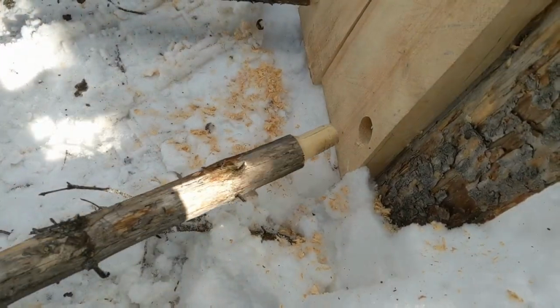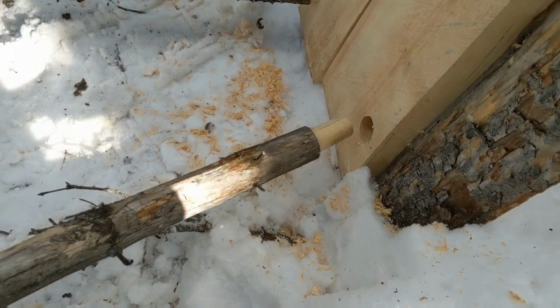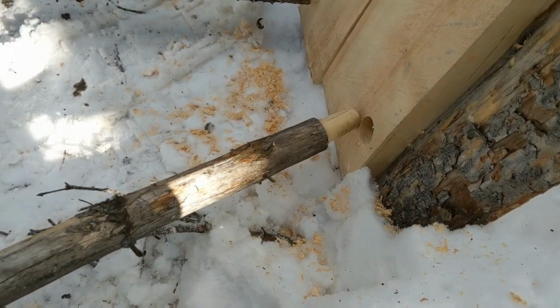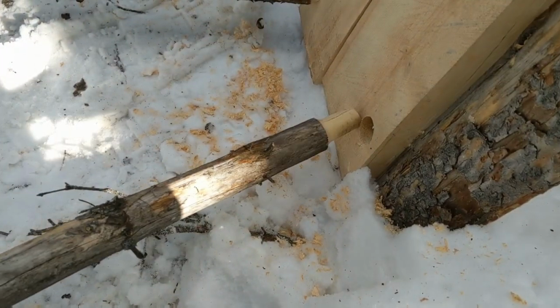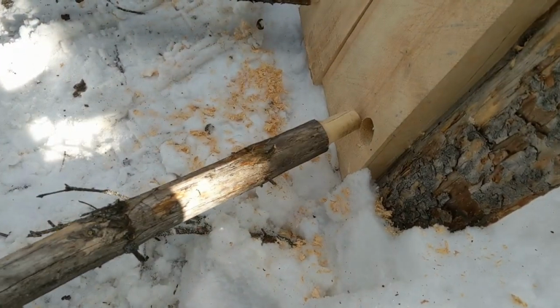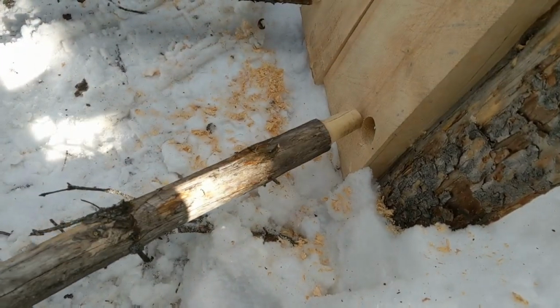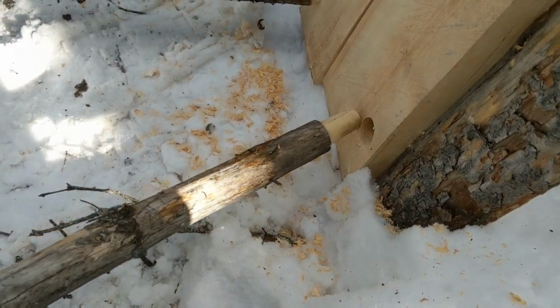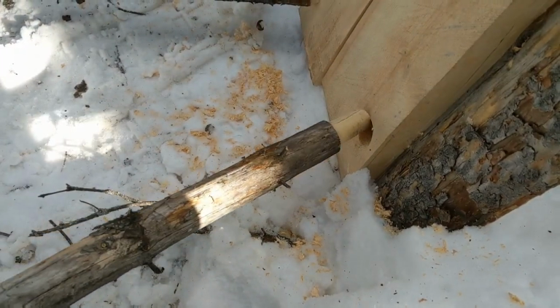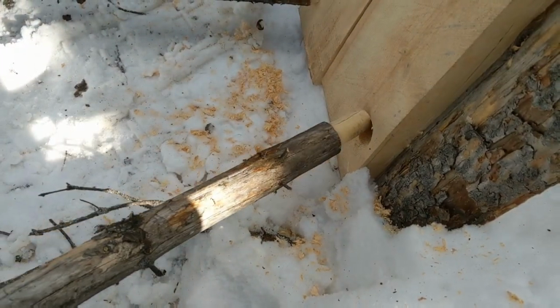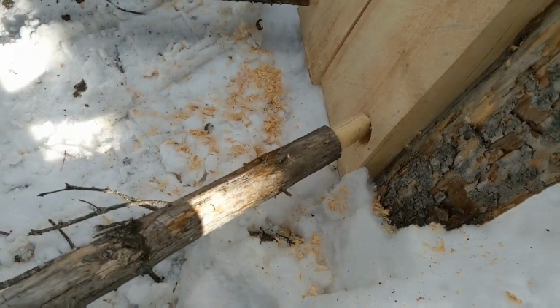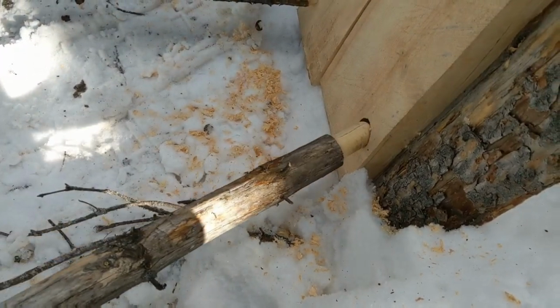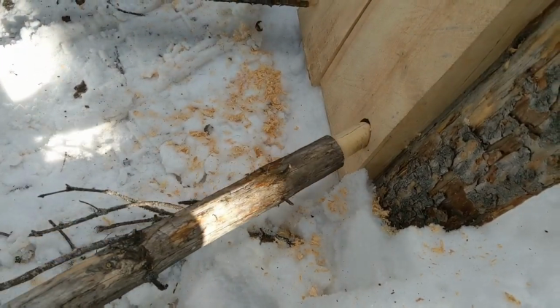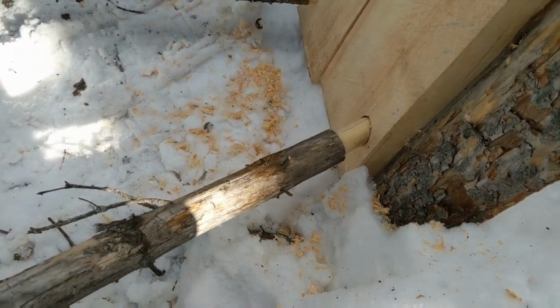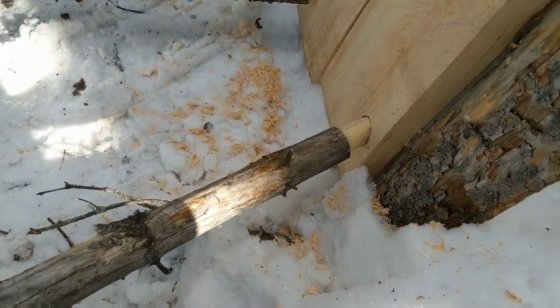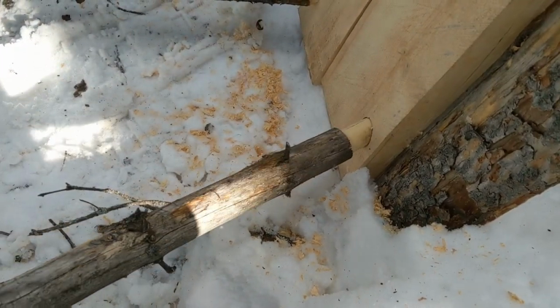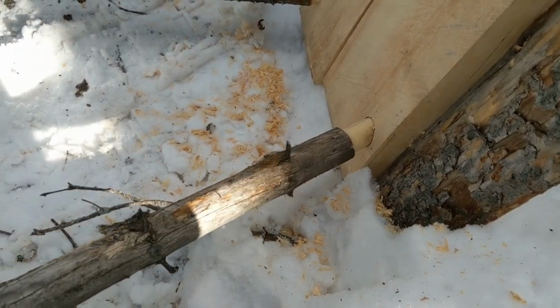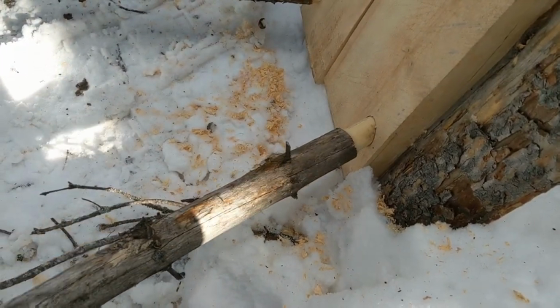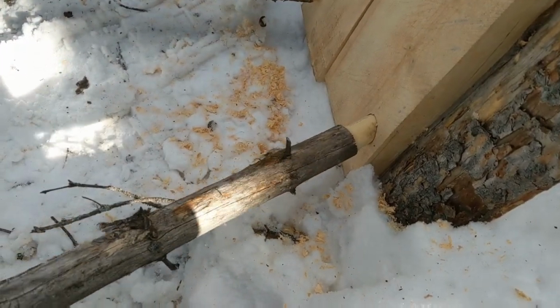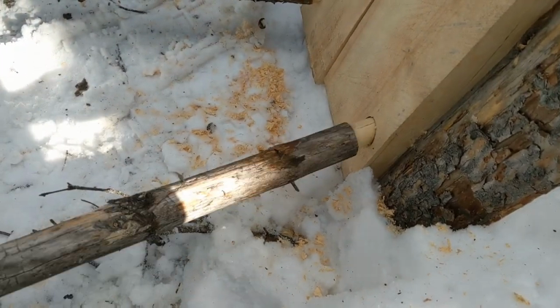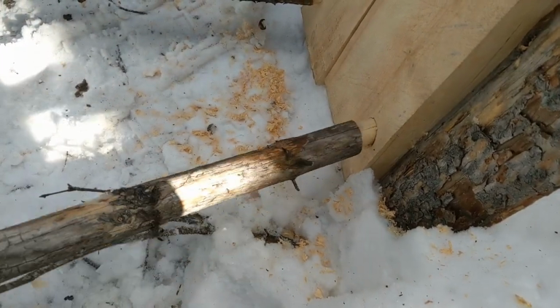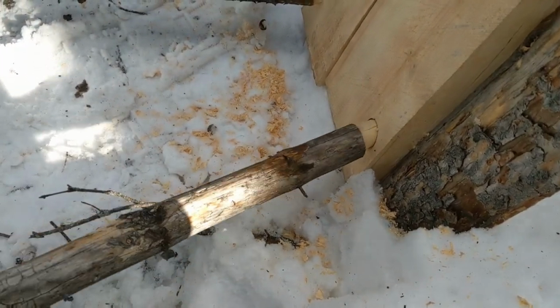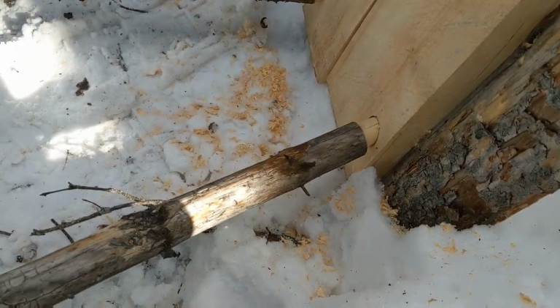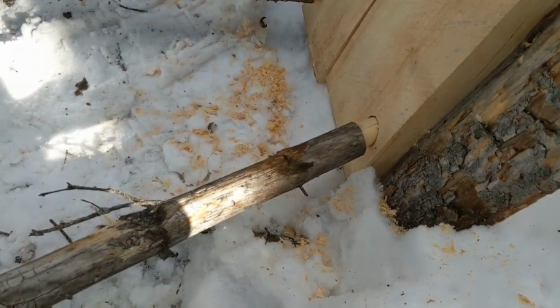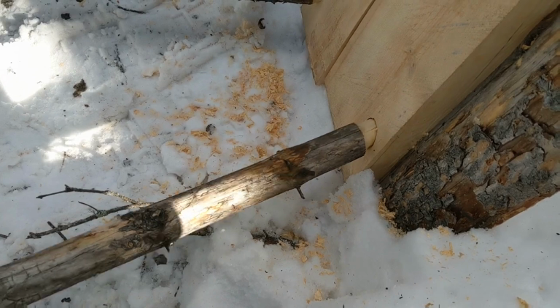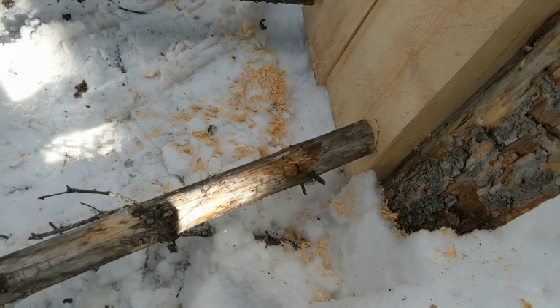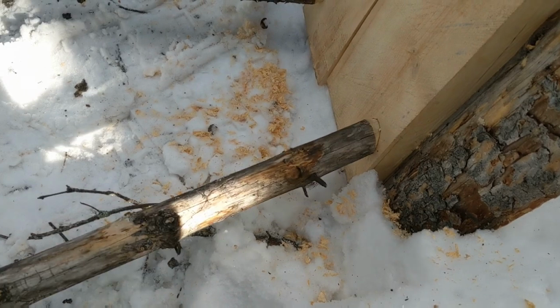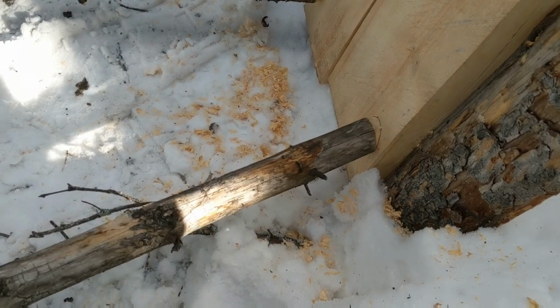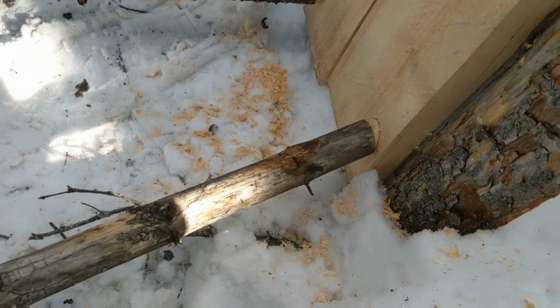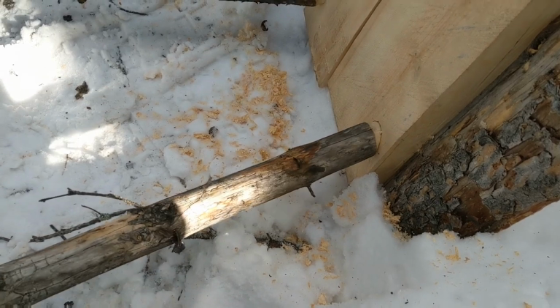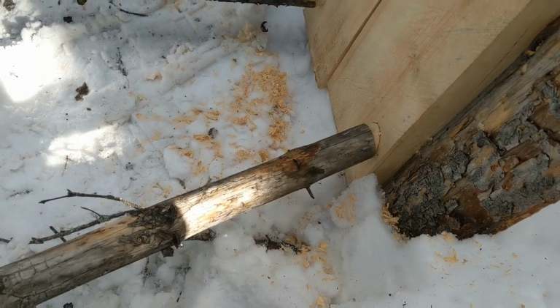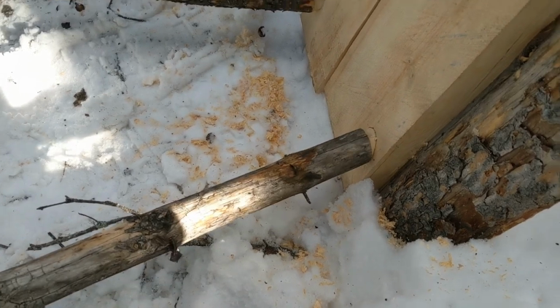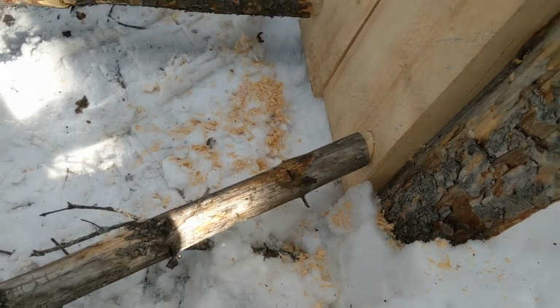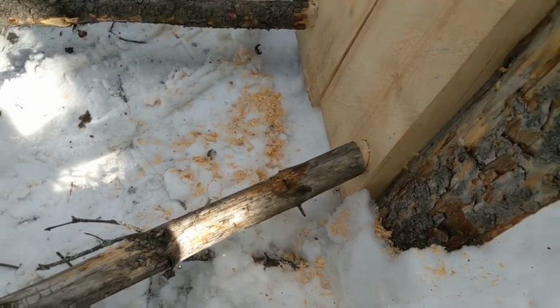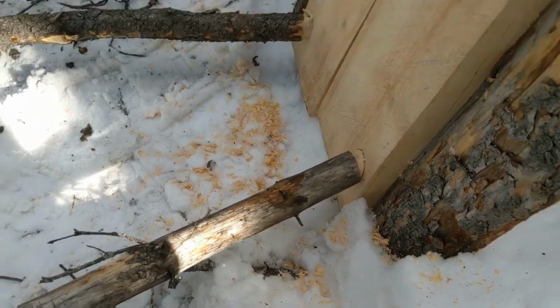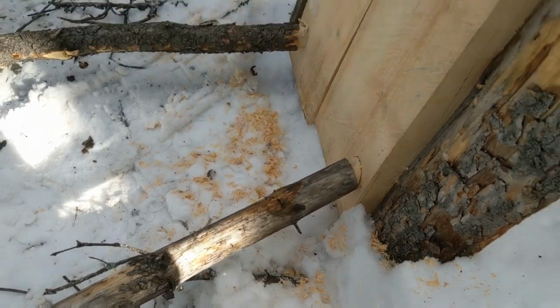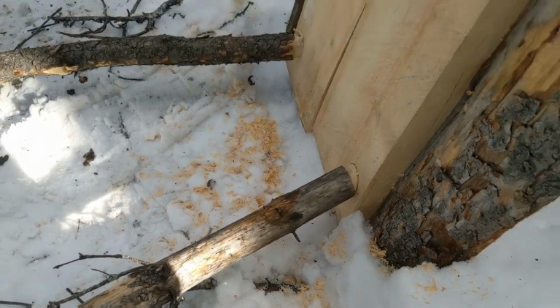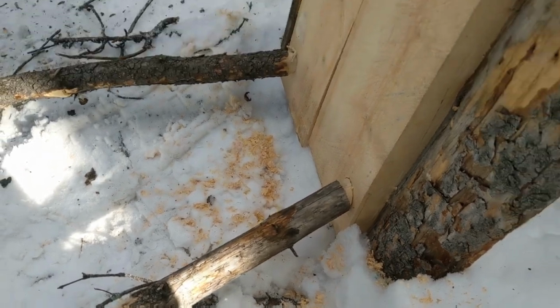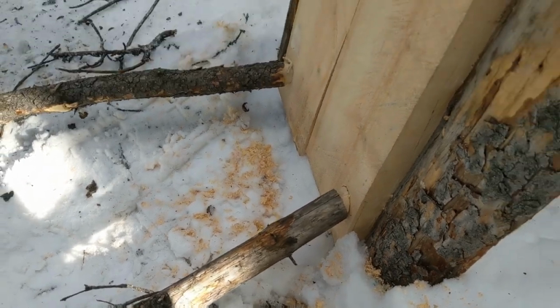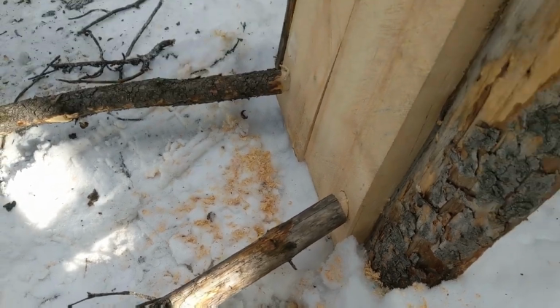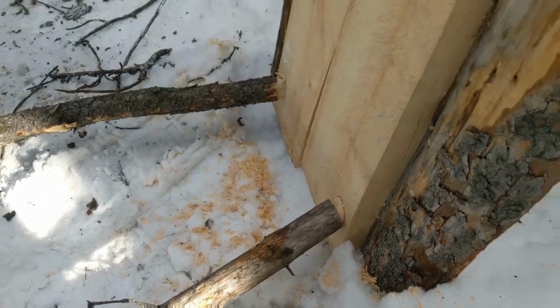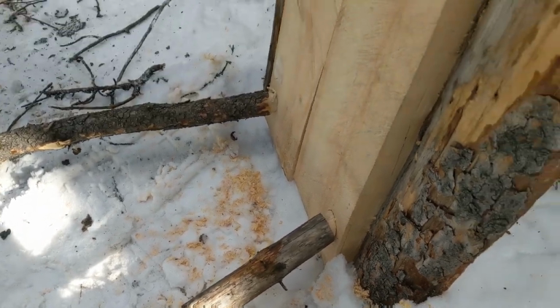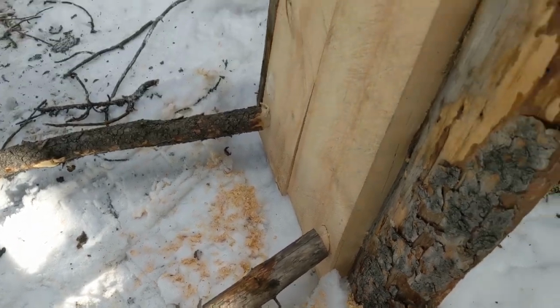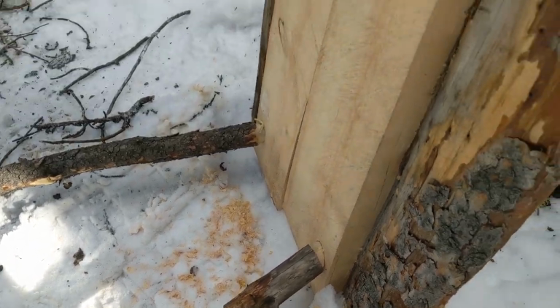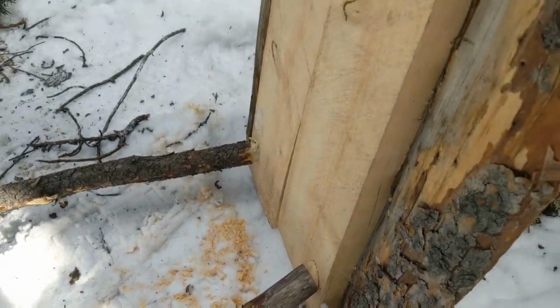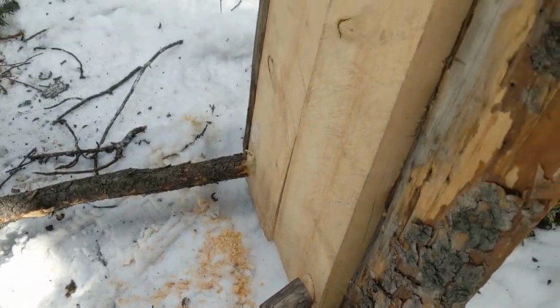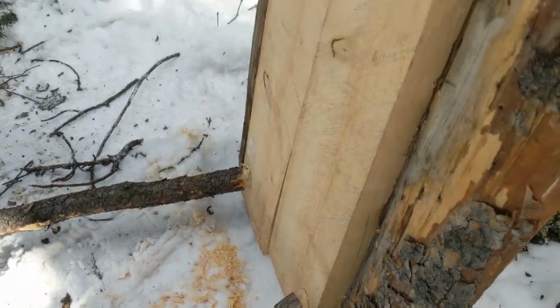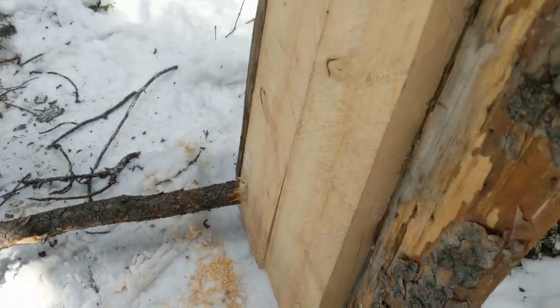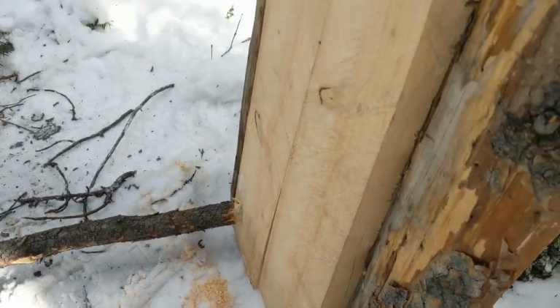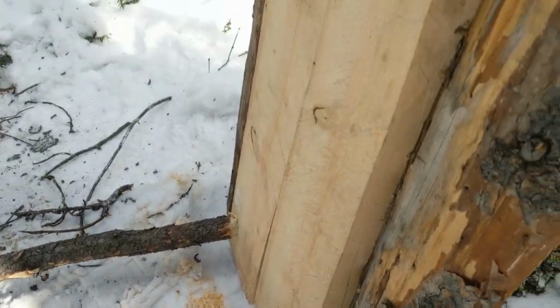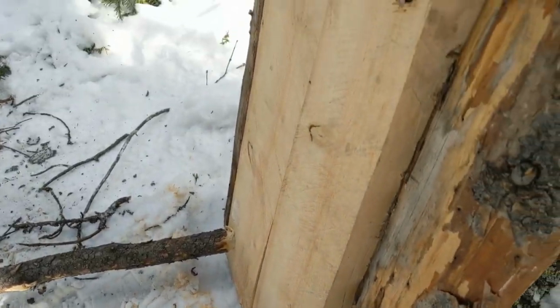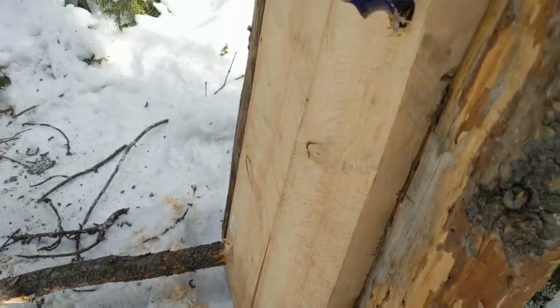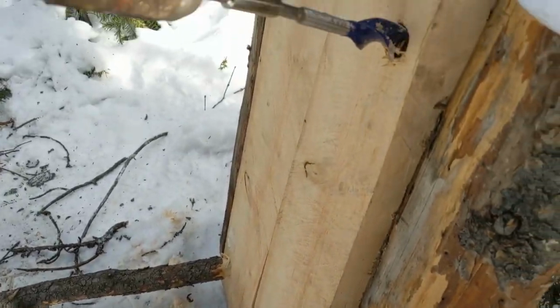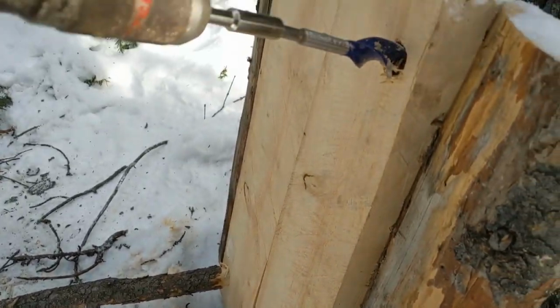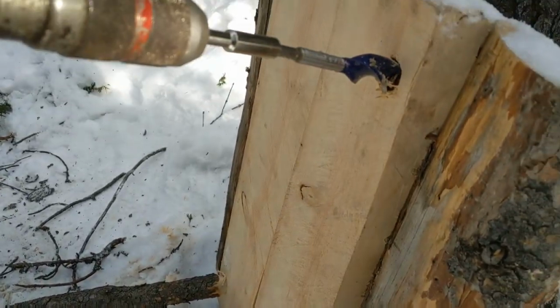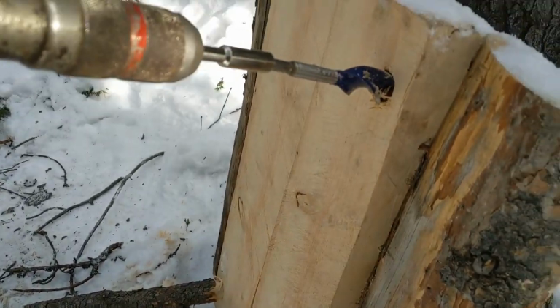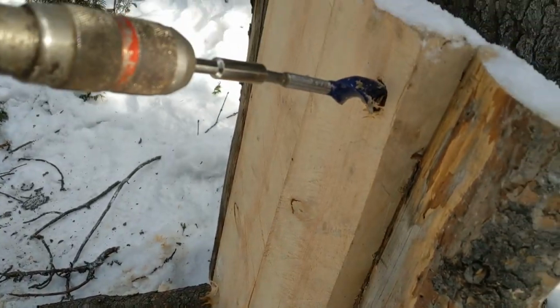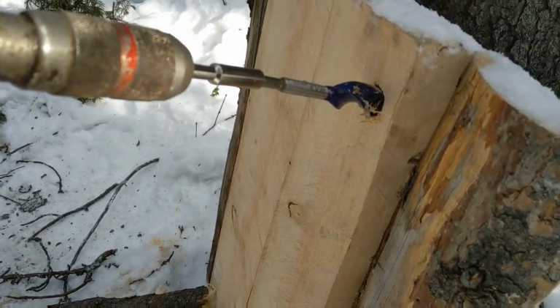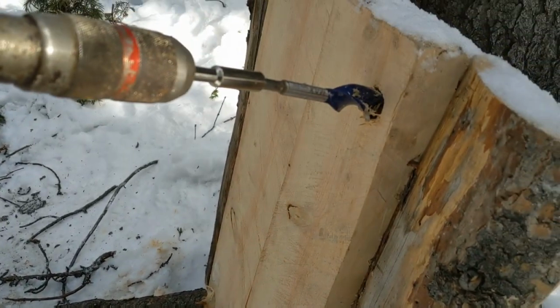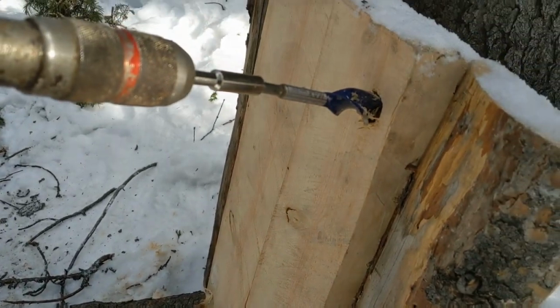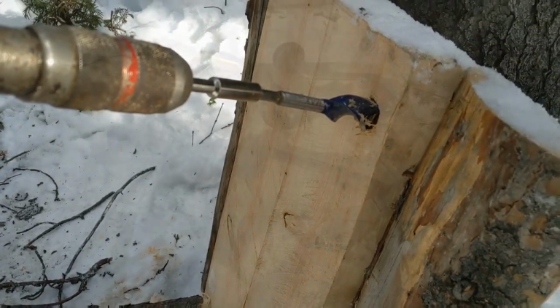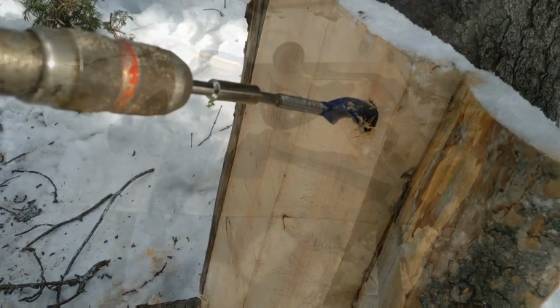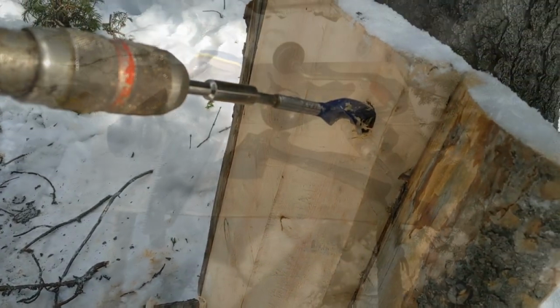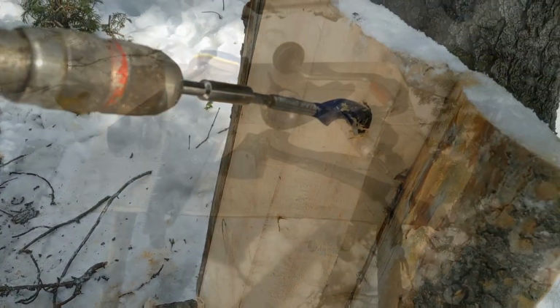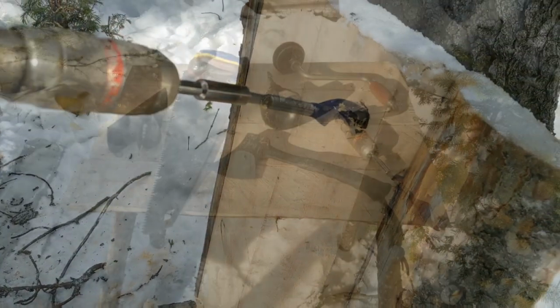I got the tenons cut on all four legs. I got those two legs inserted, and I got two more holes to drill.